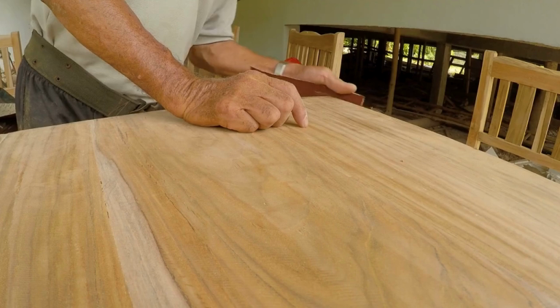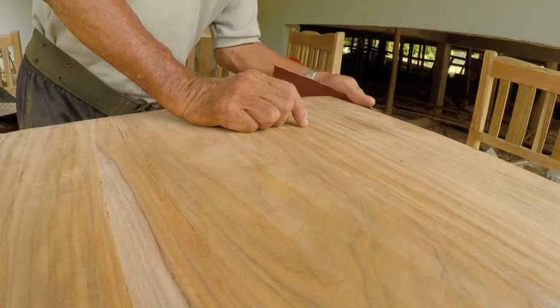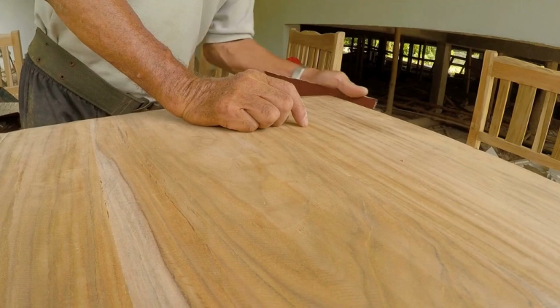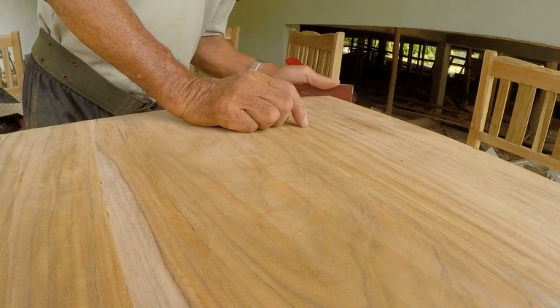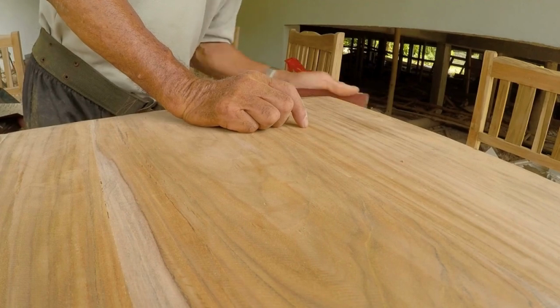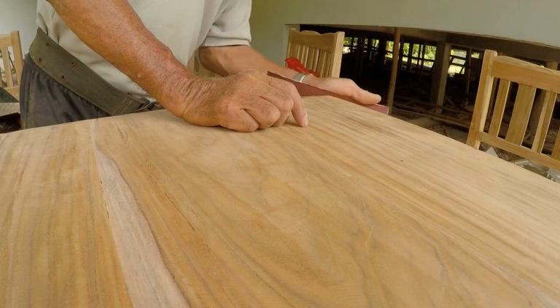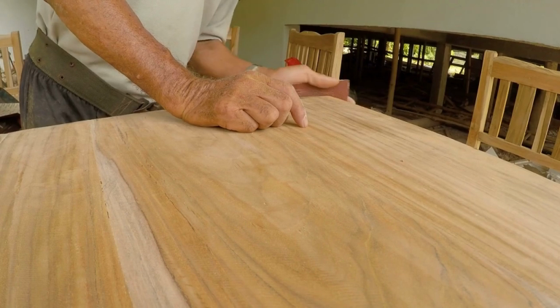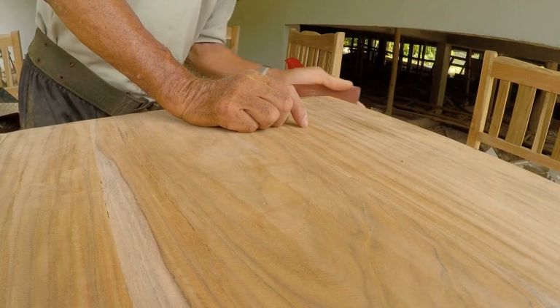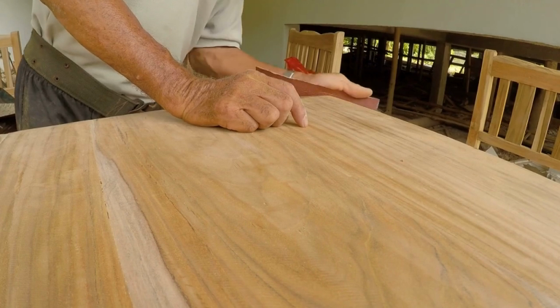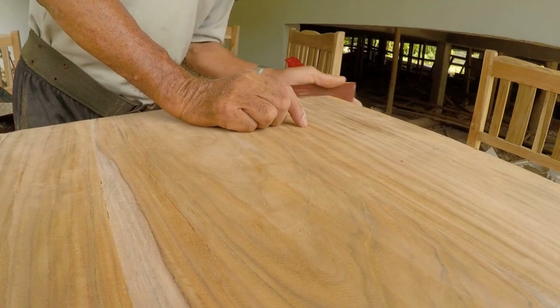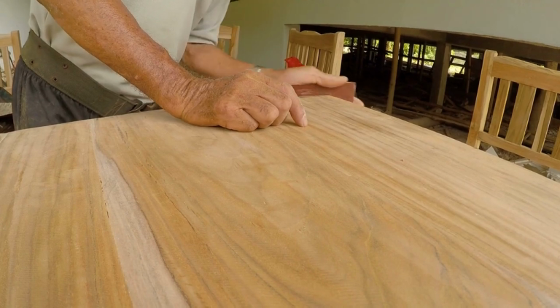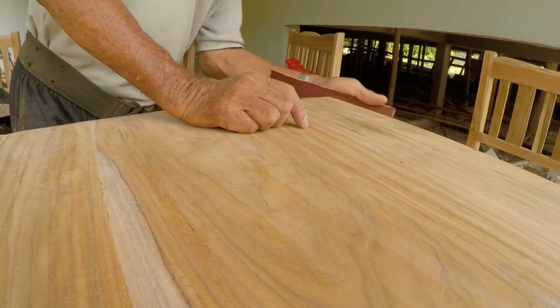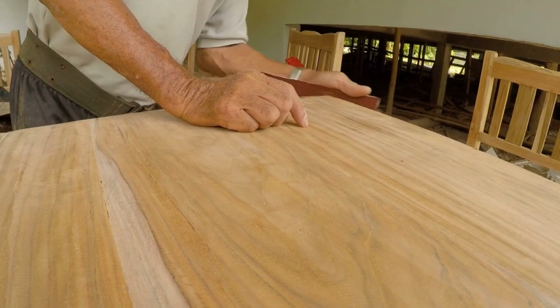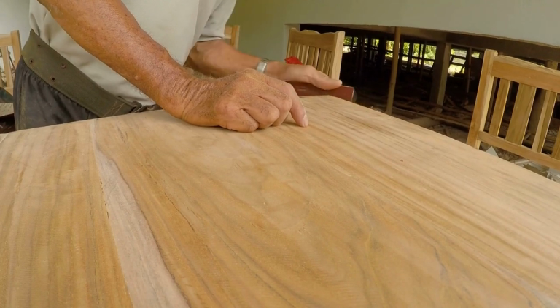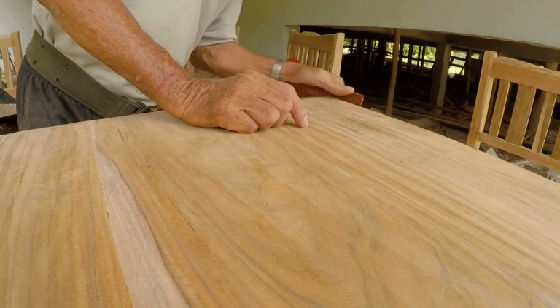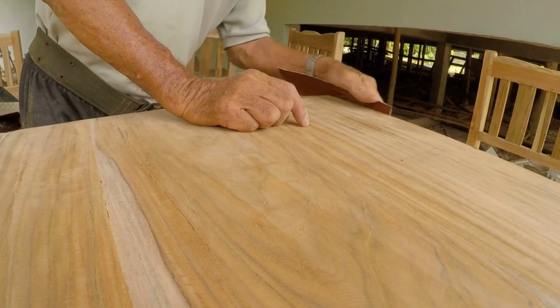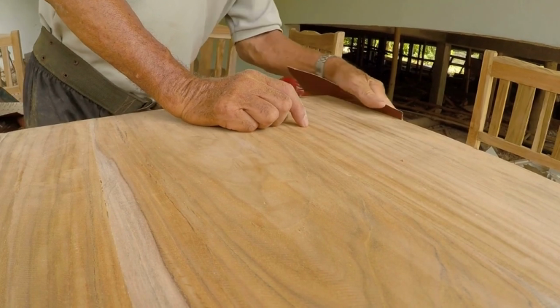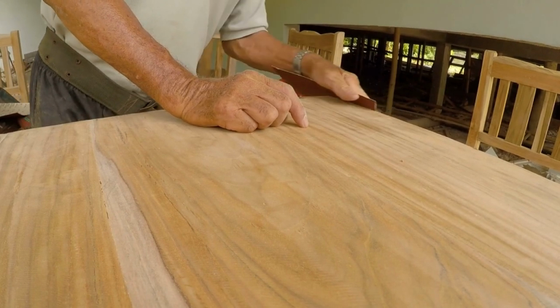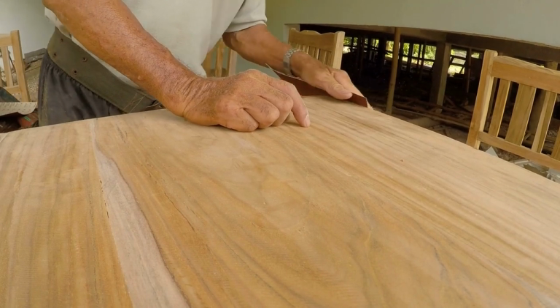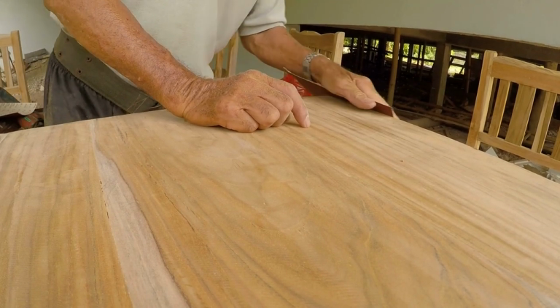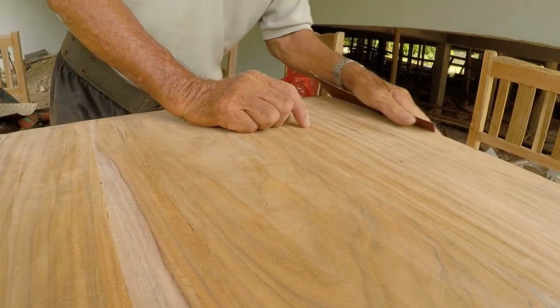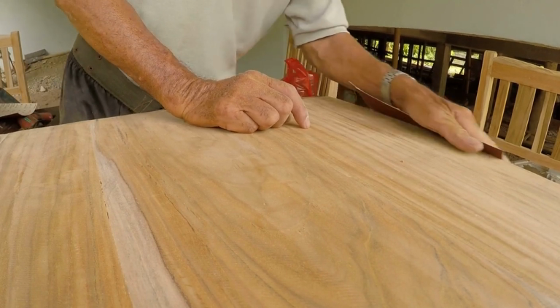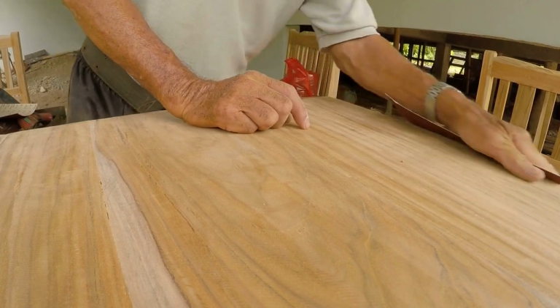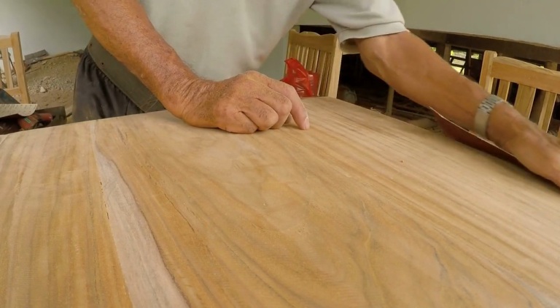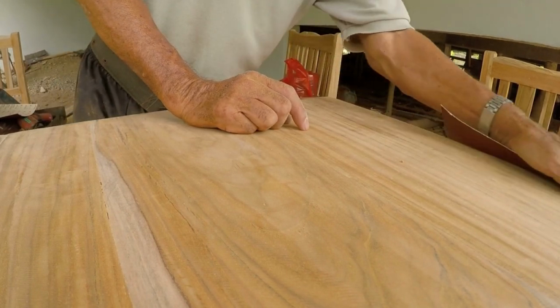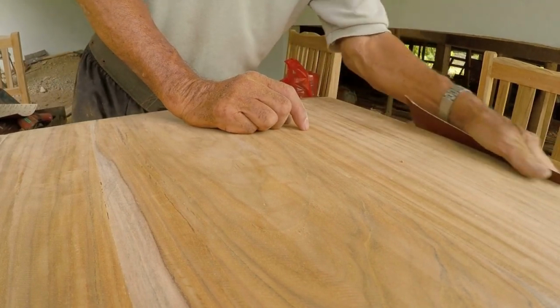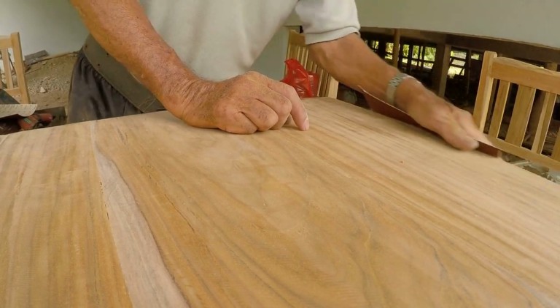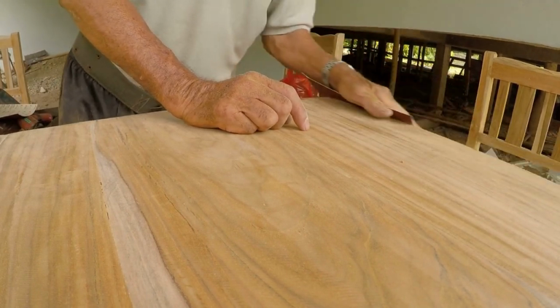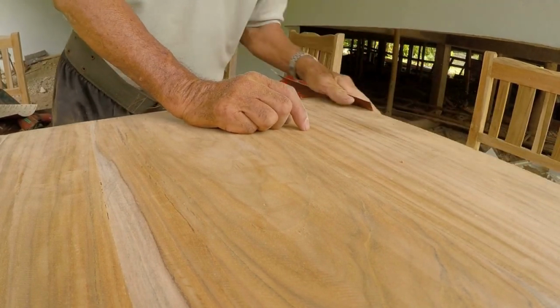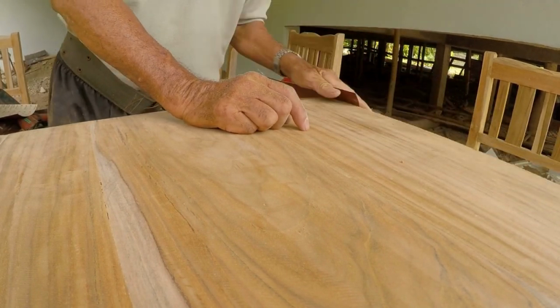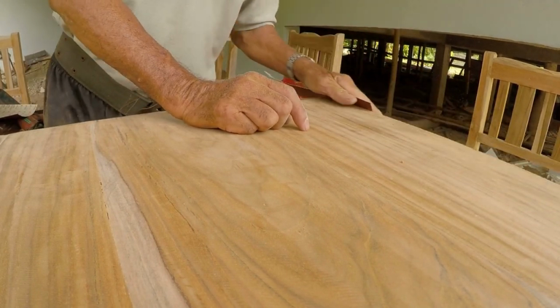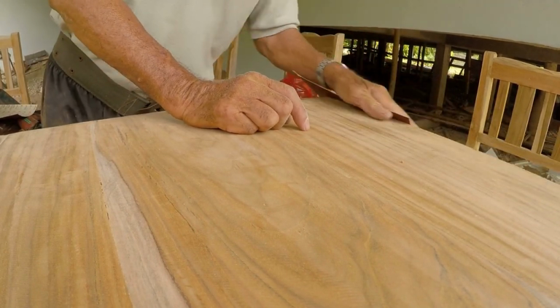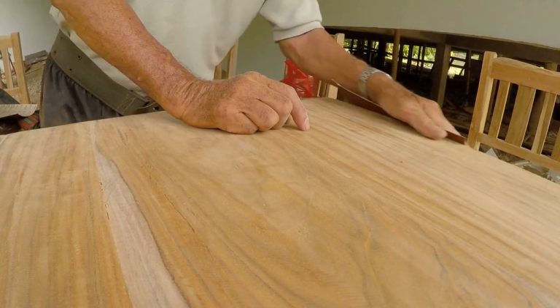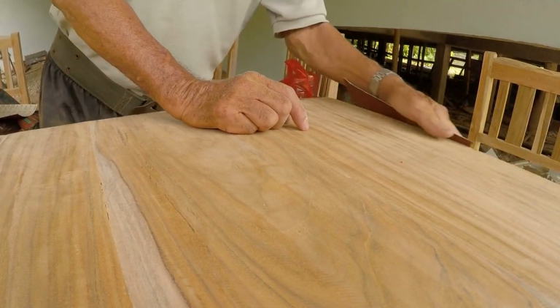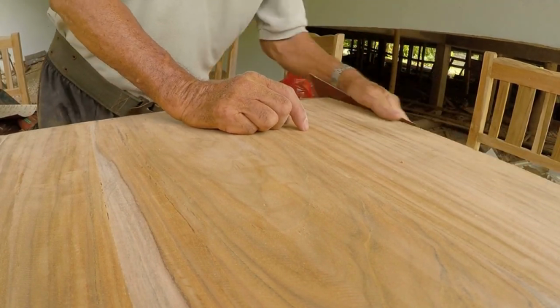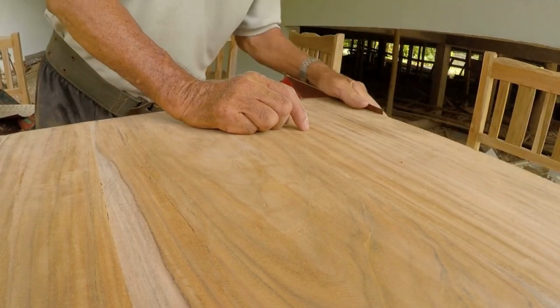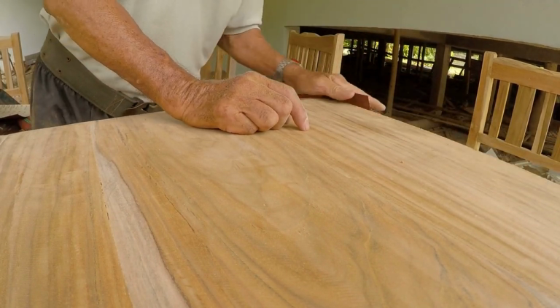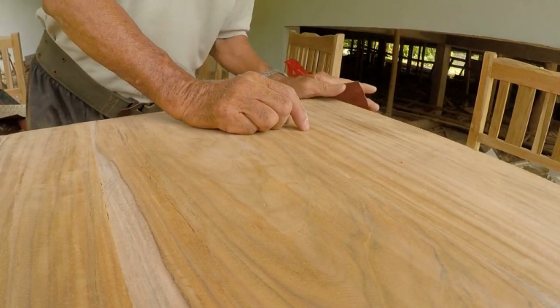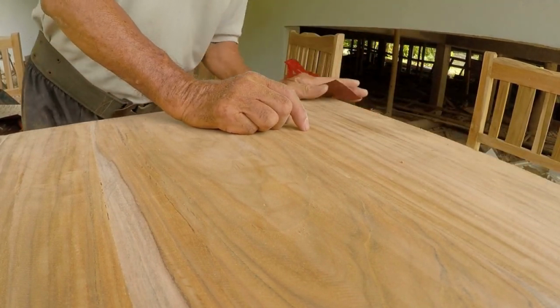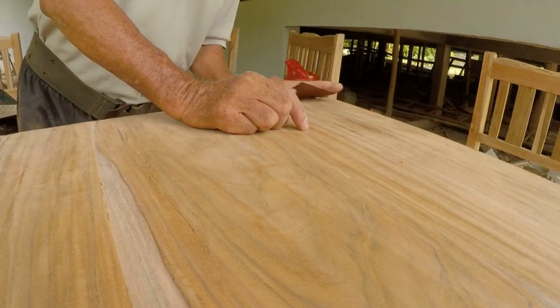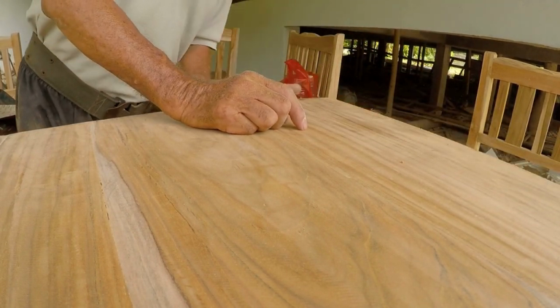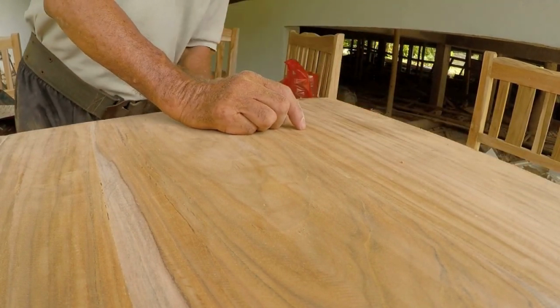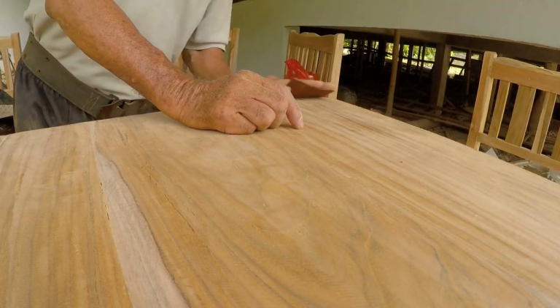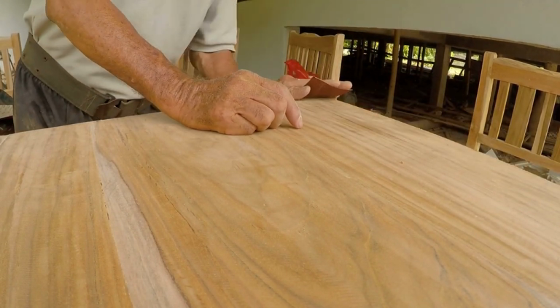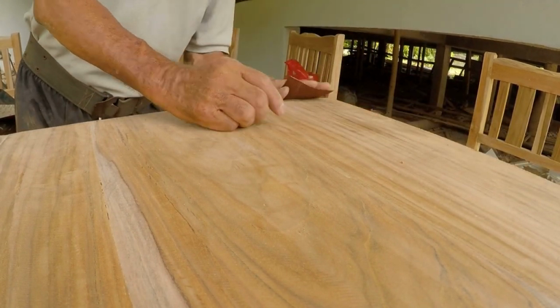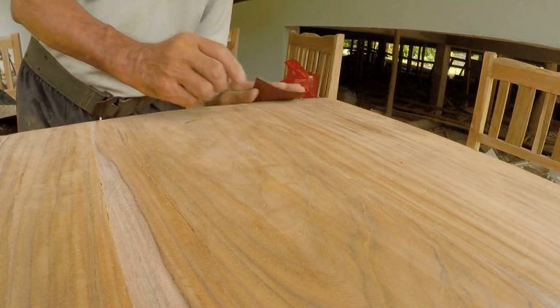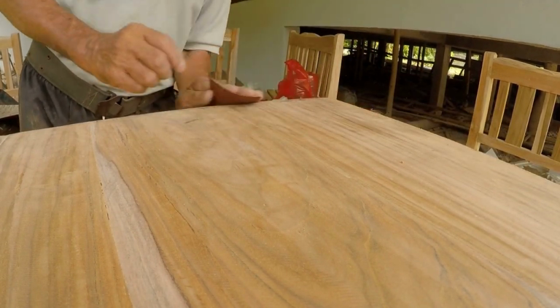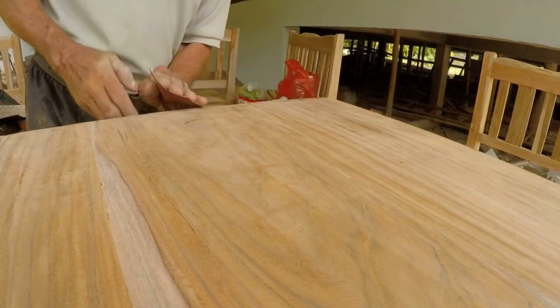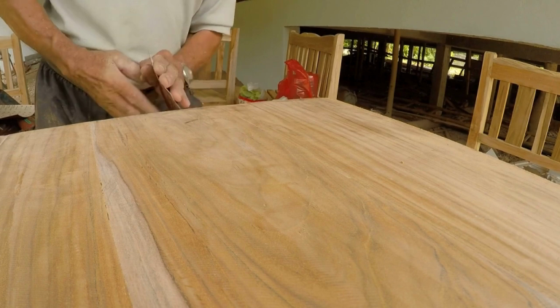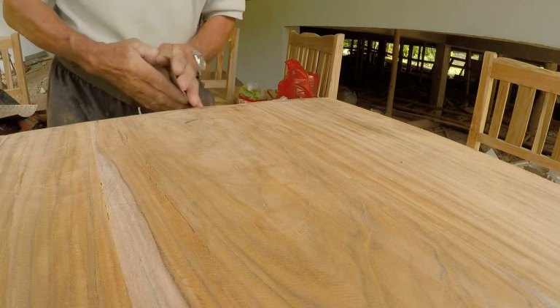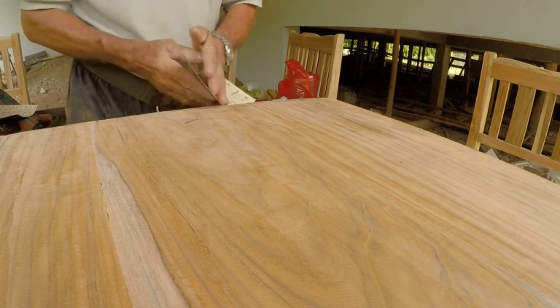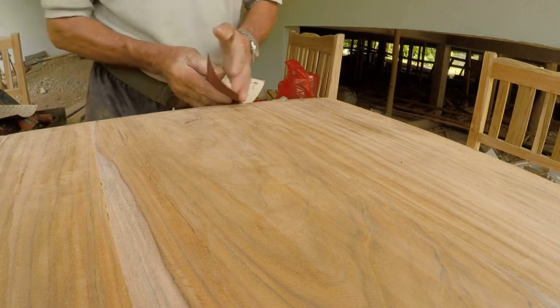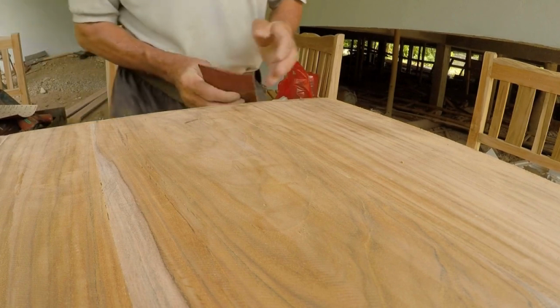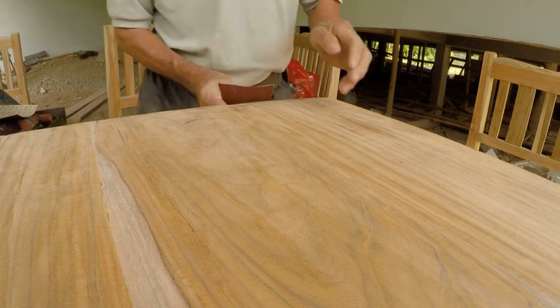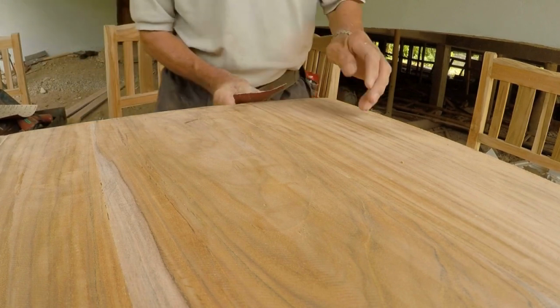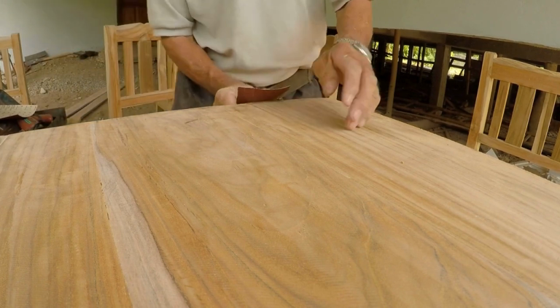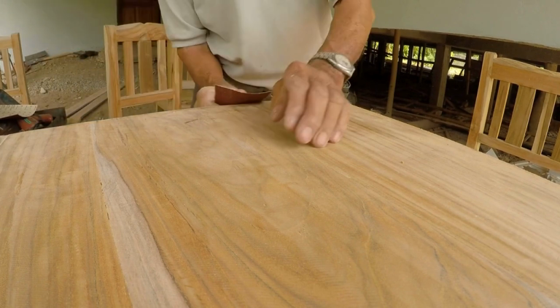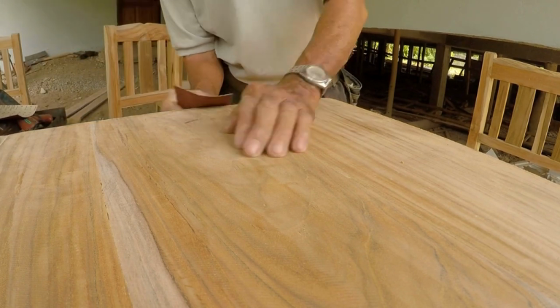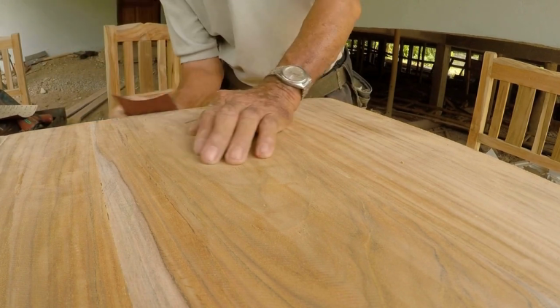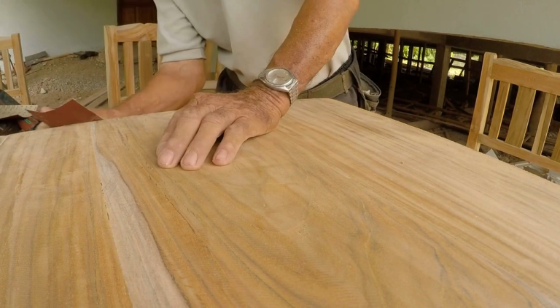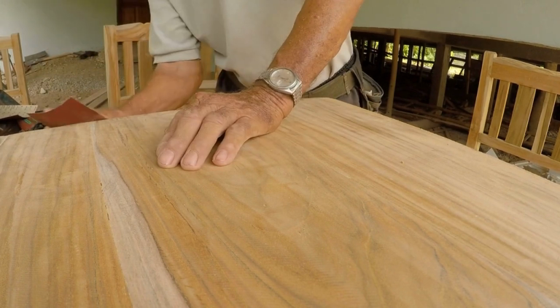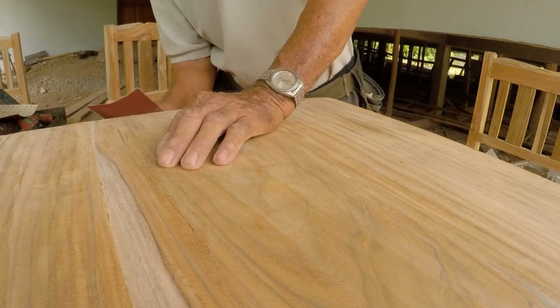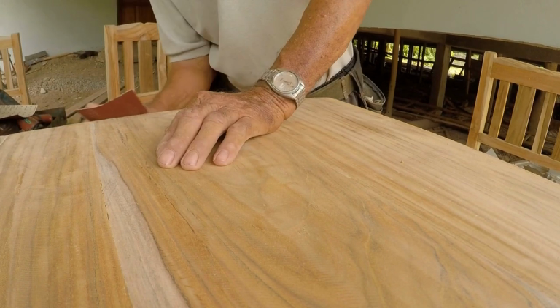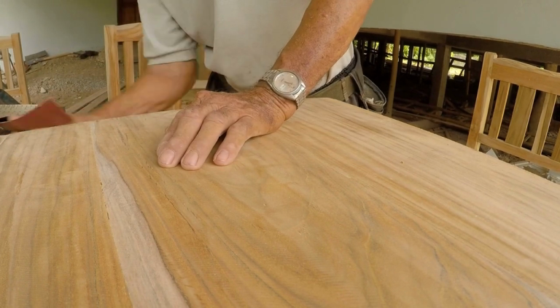Step 1: Decide what type of new furniture you want to flip. Always choose based on market demand.